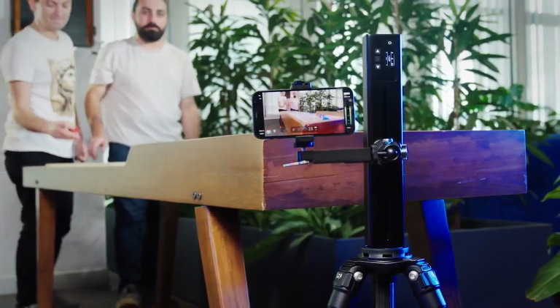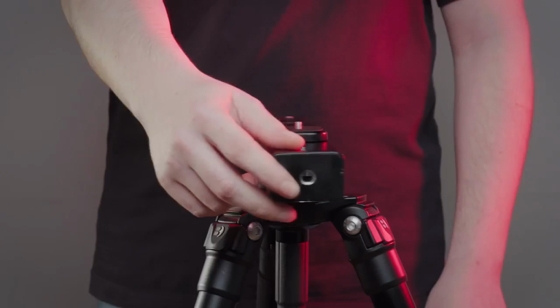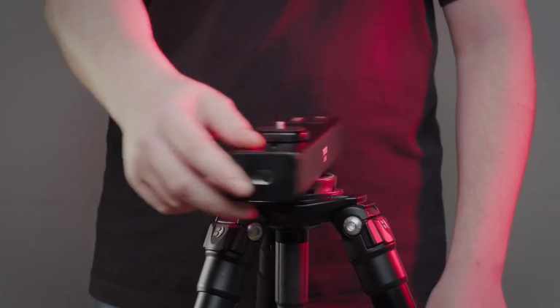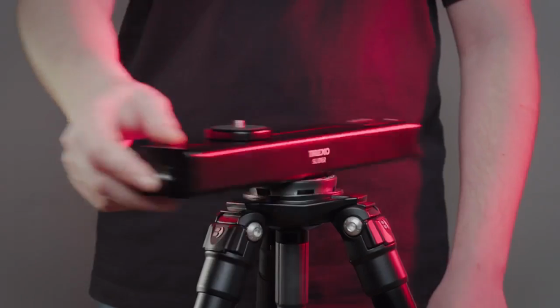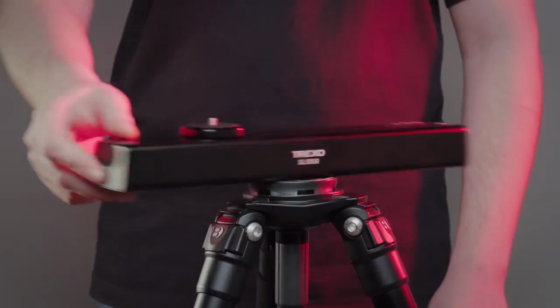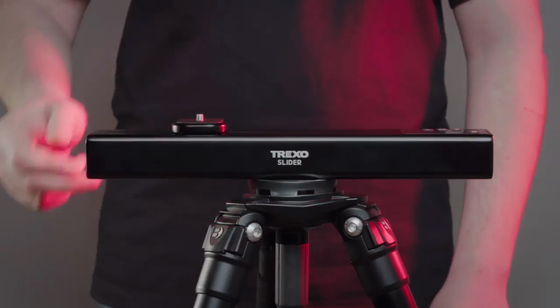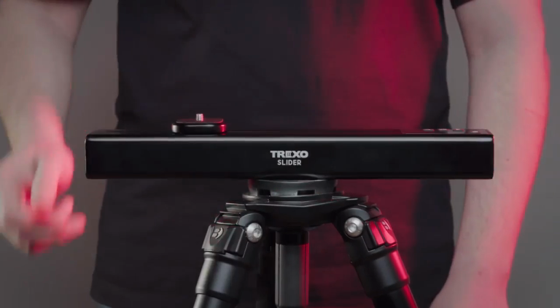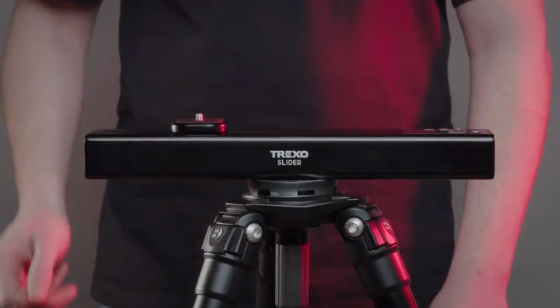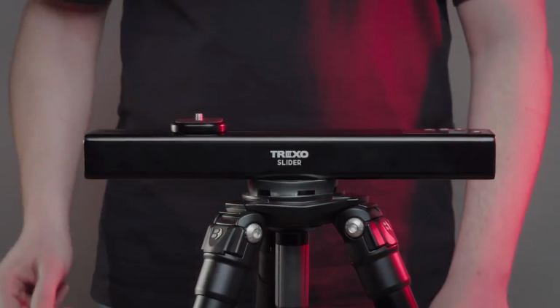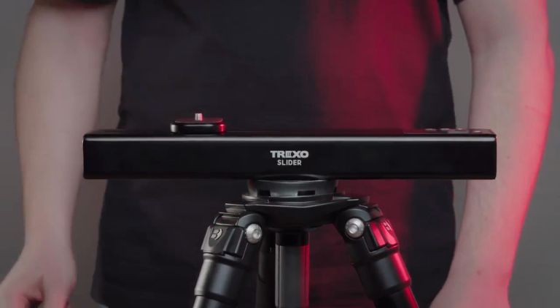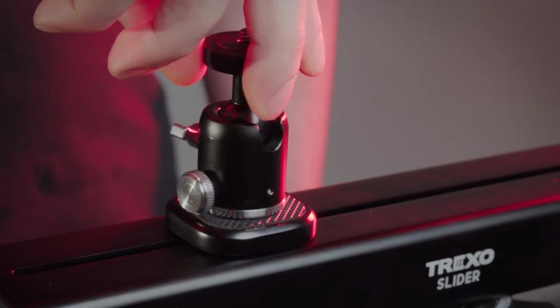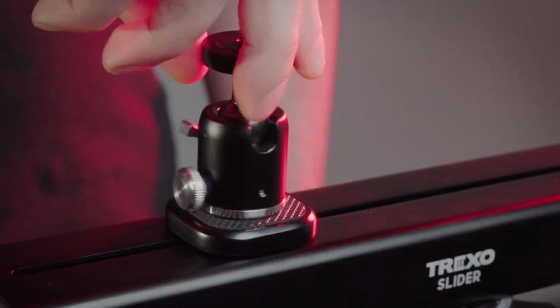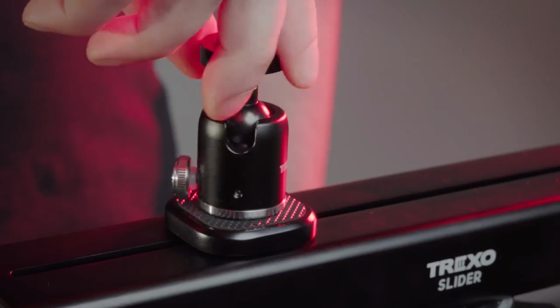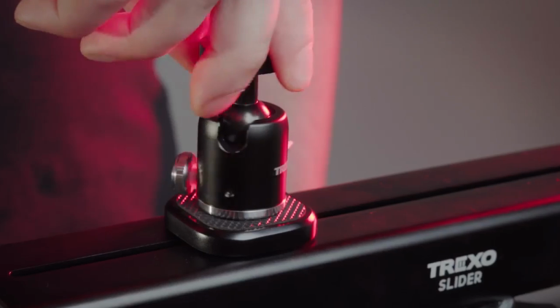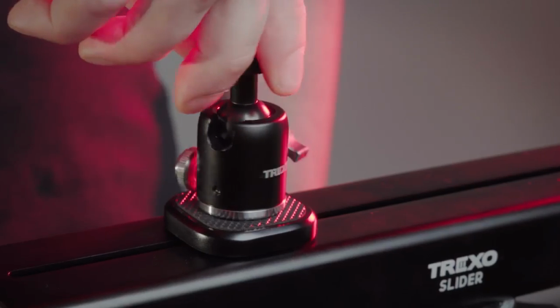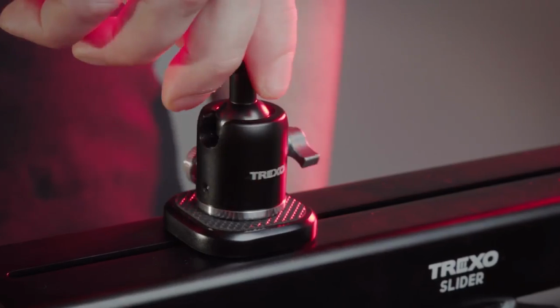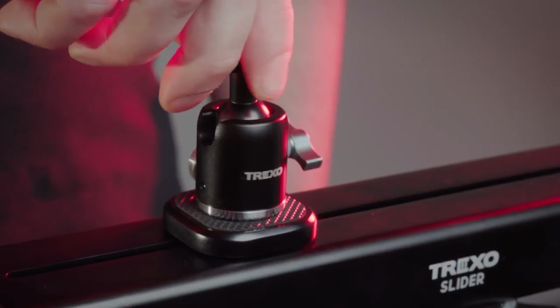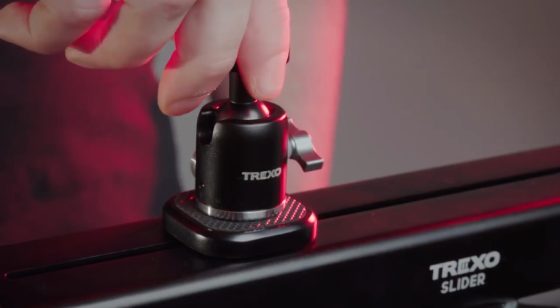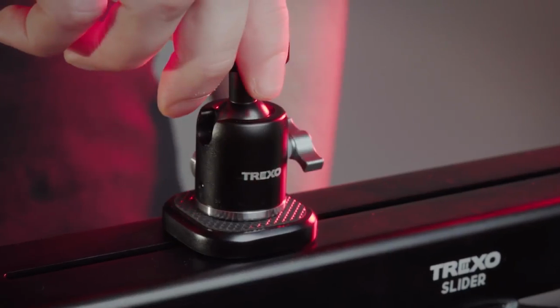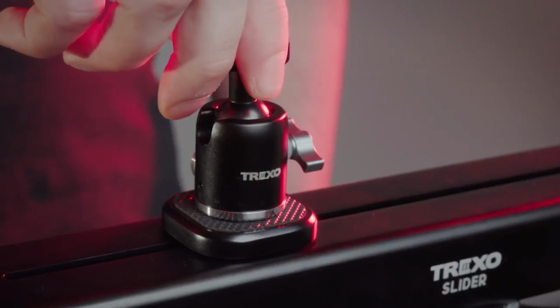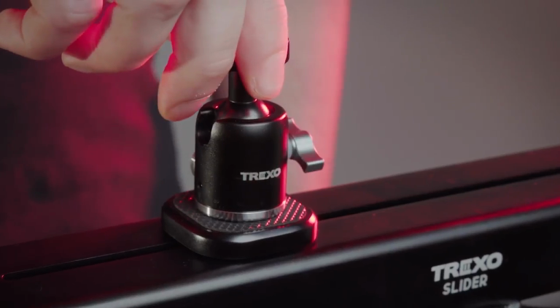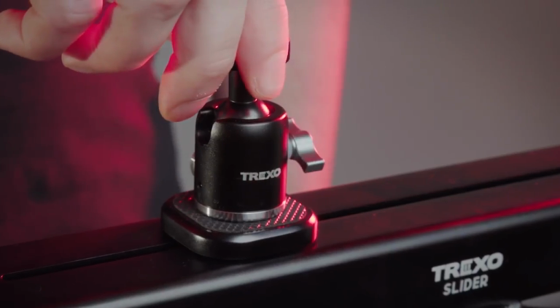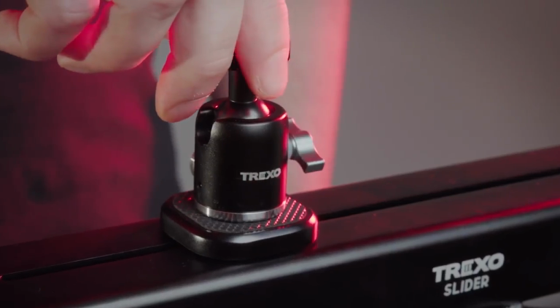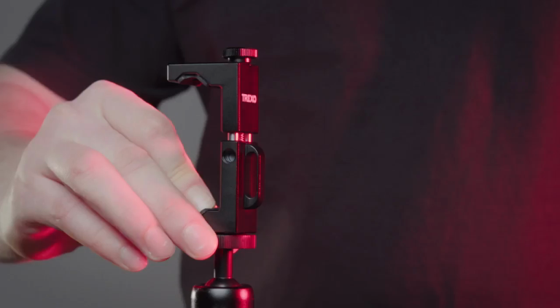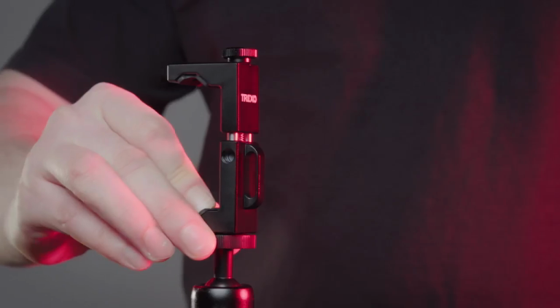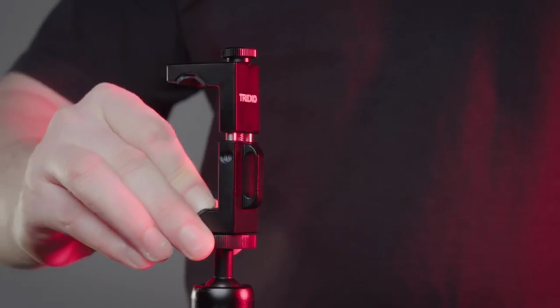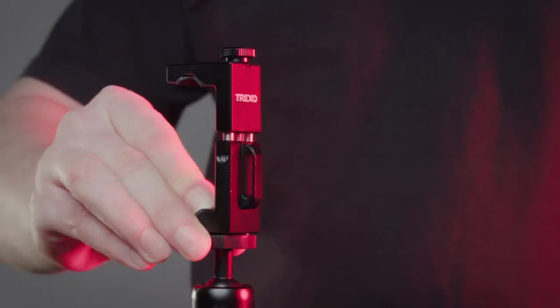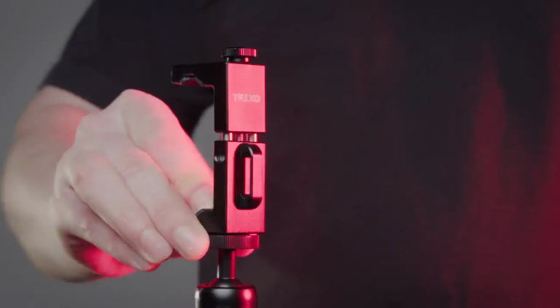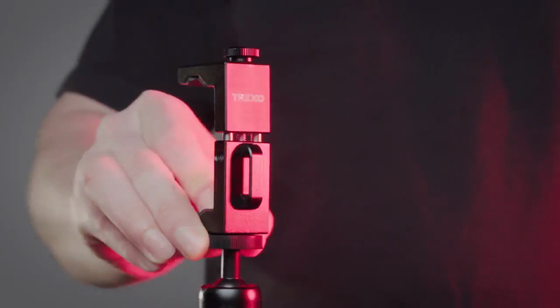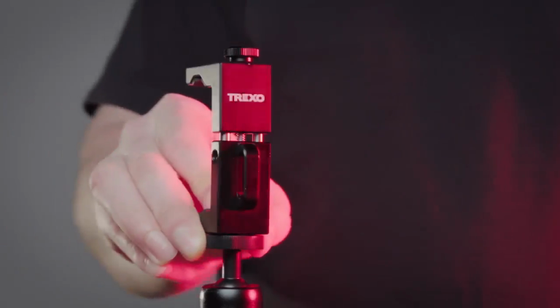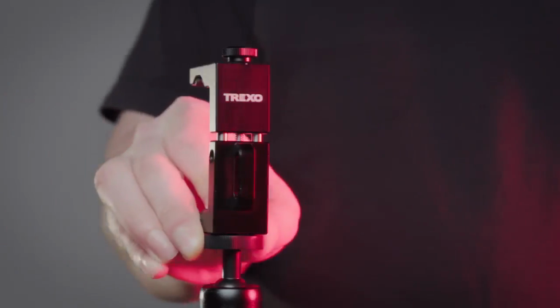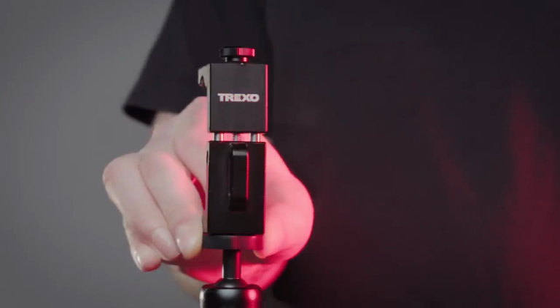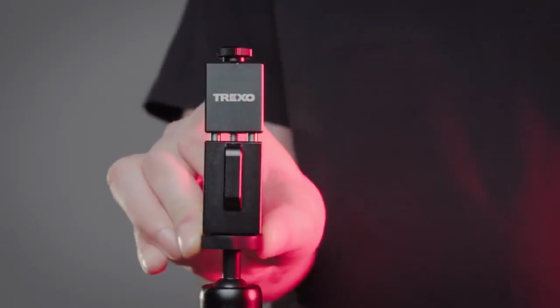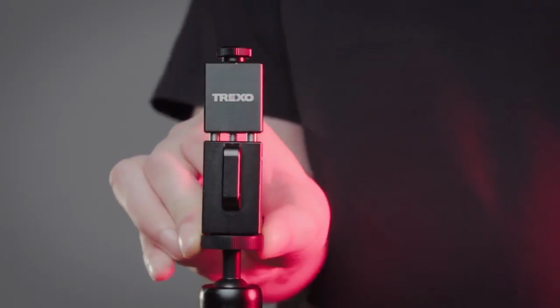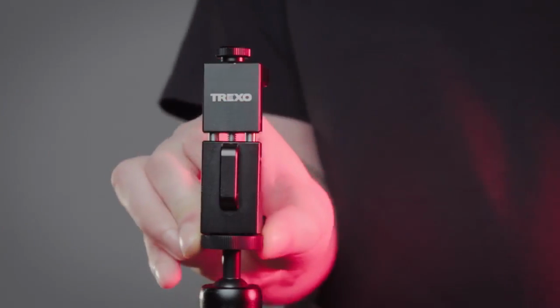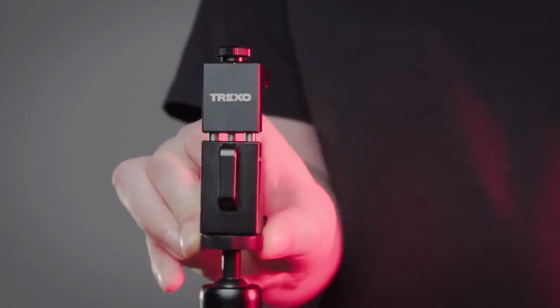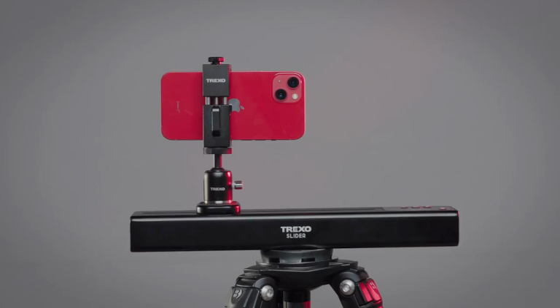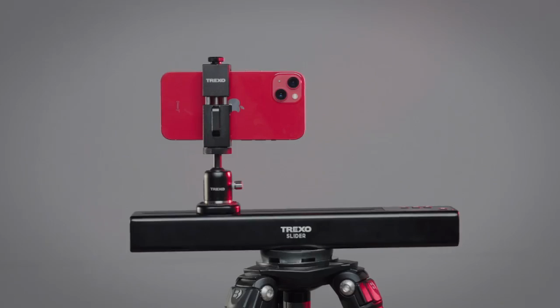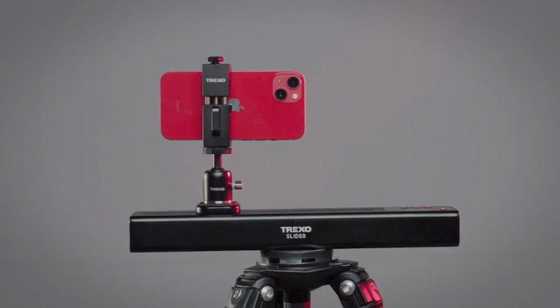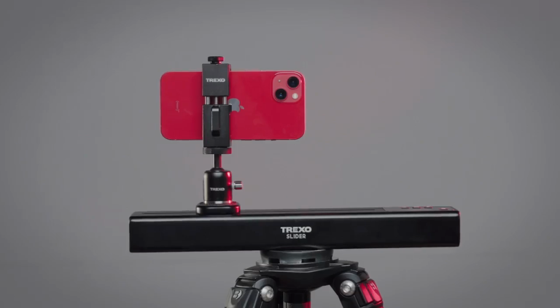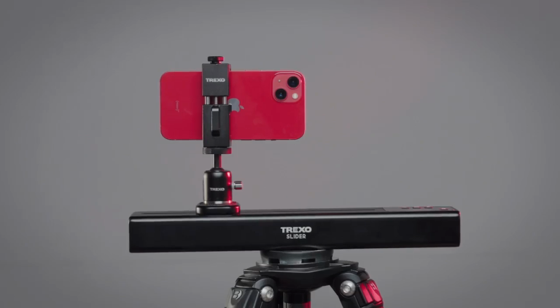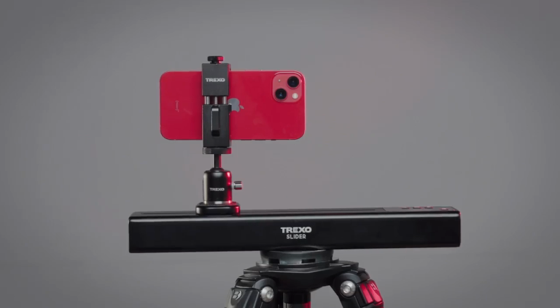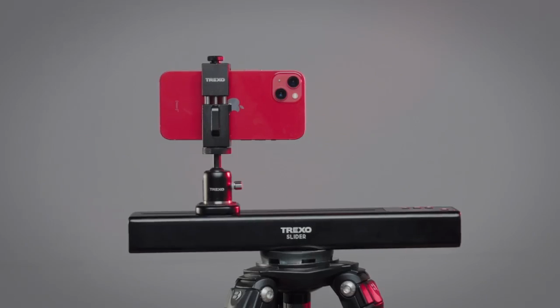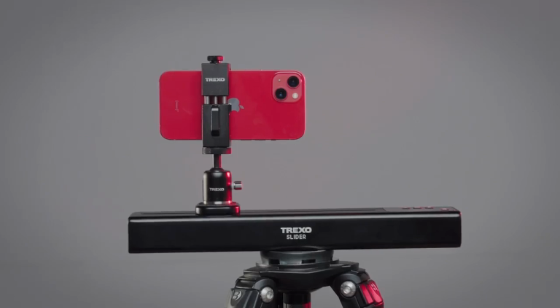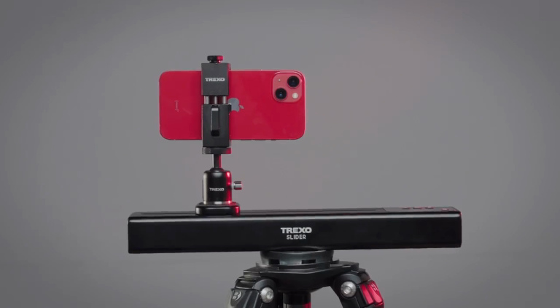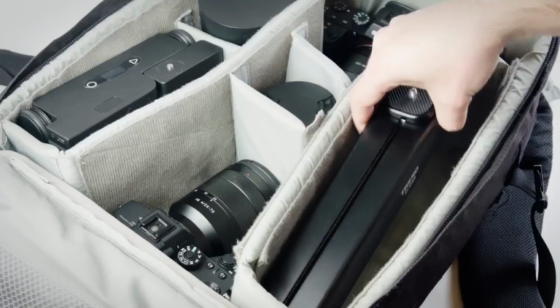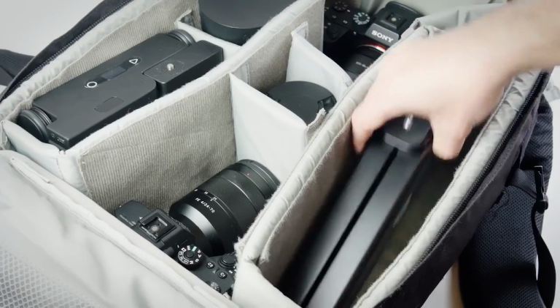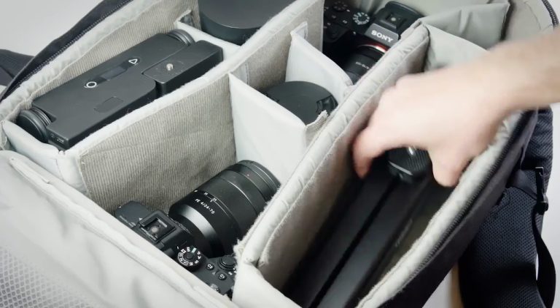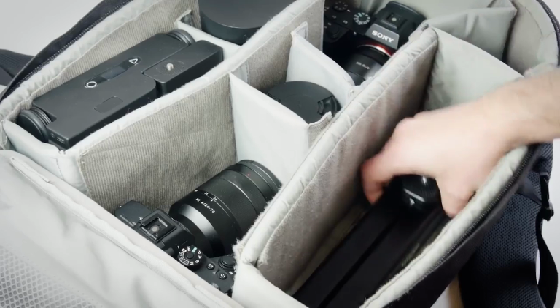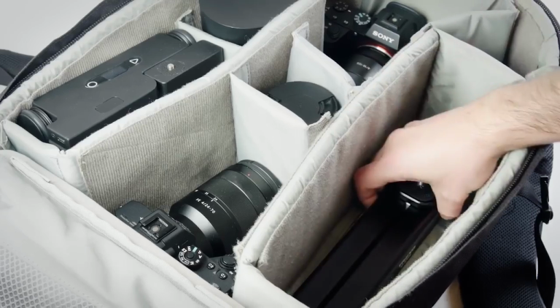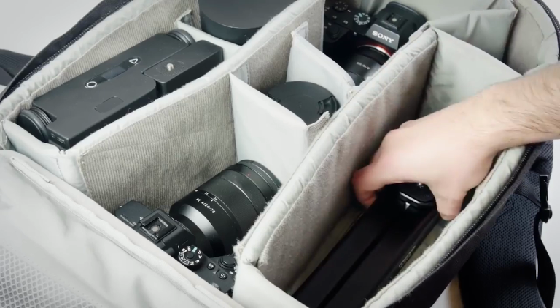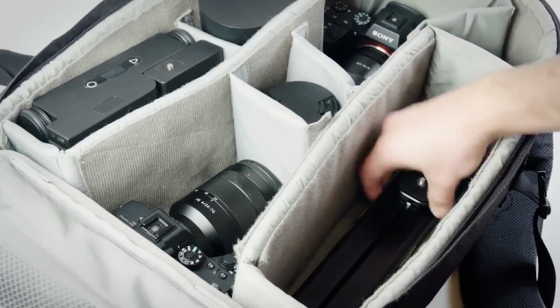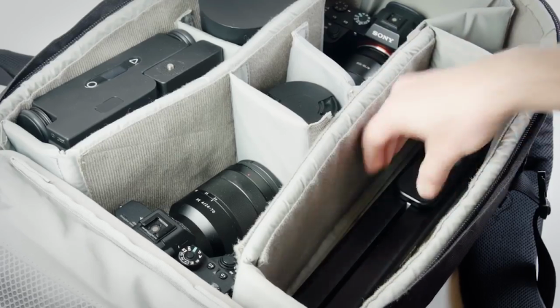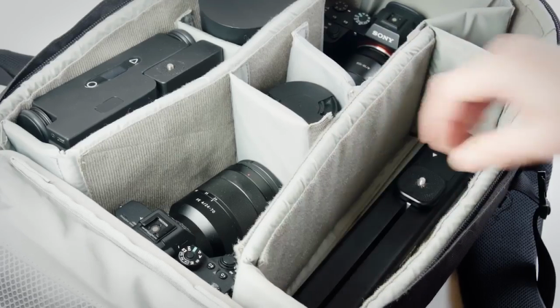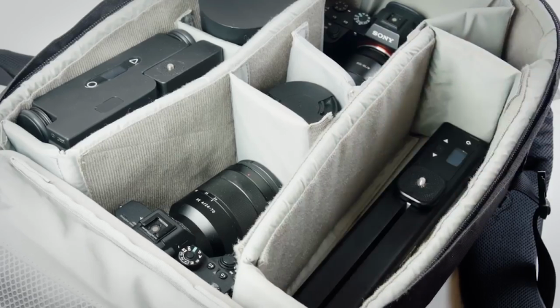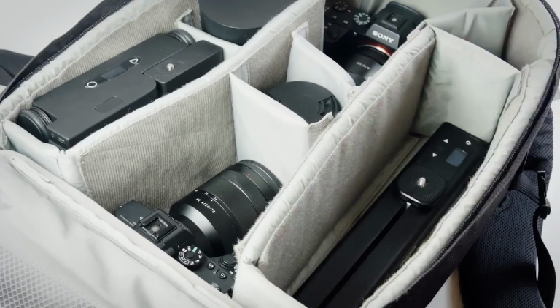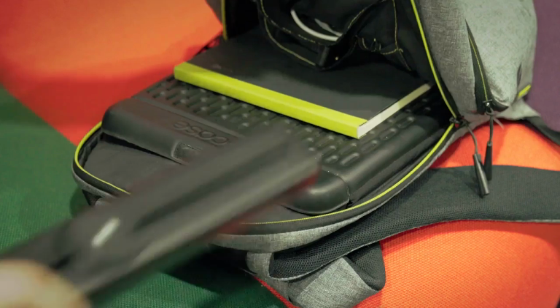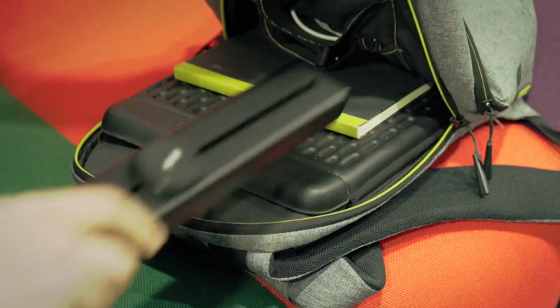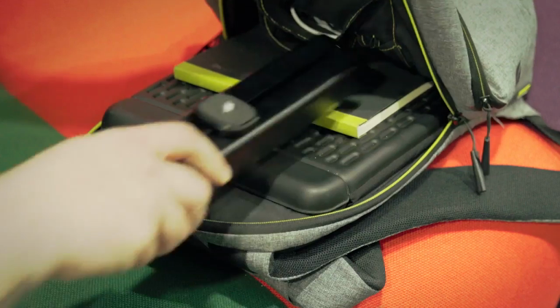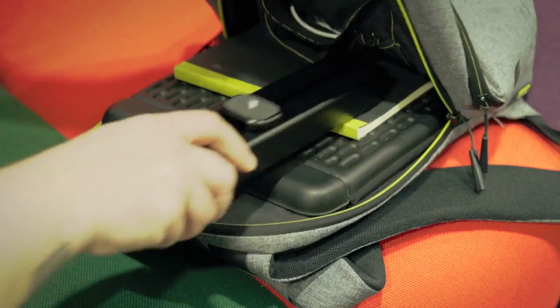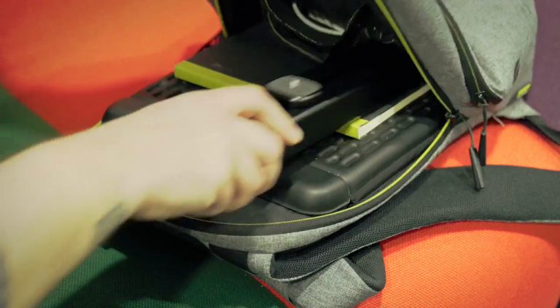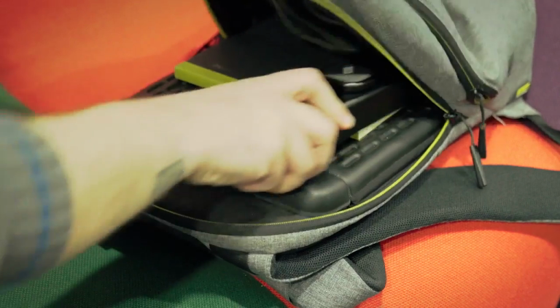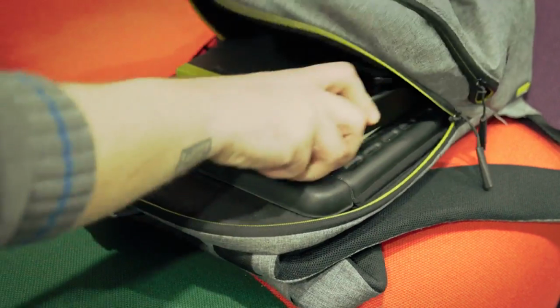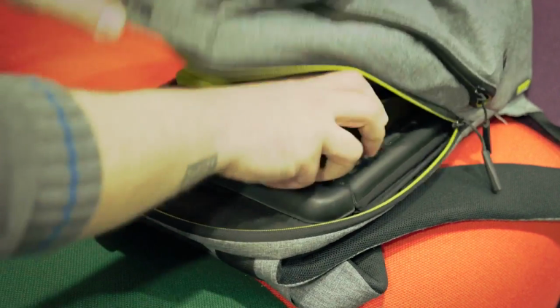Trexo slider can fit nearly in every backpack. You'll bring the professional performance everywhere you go.